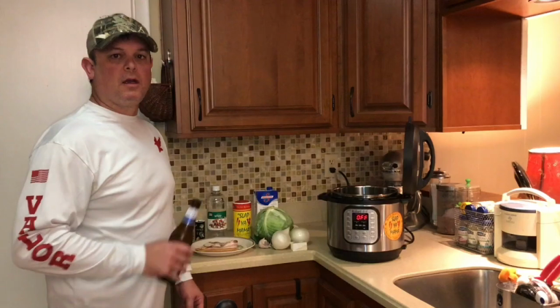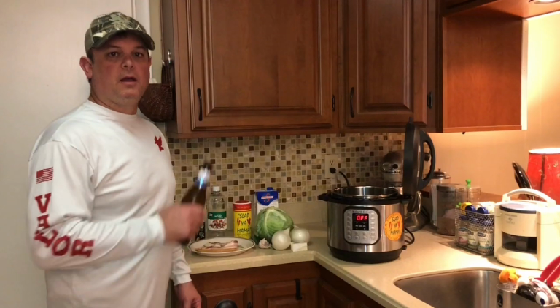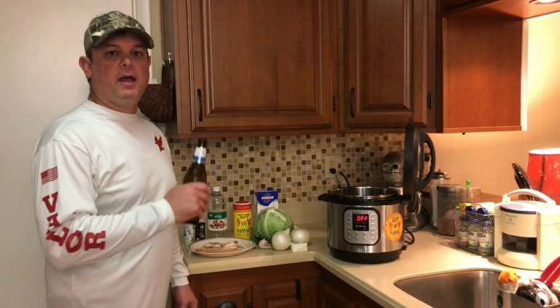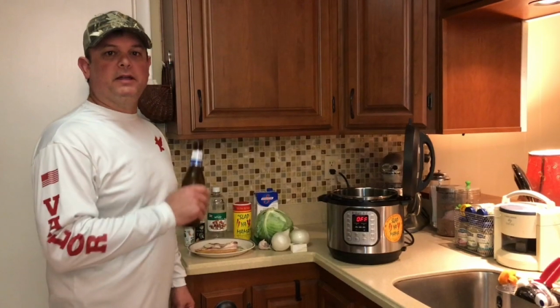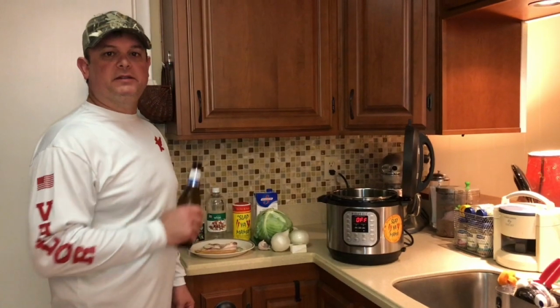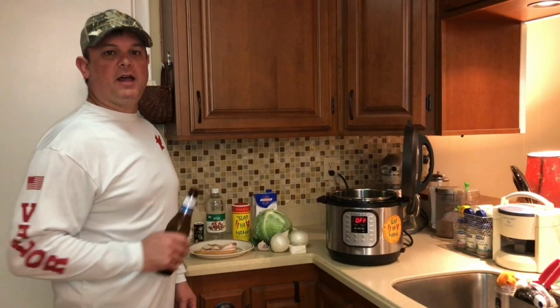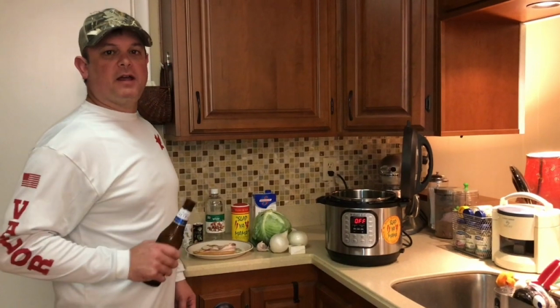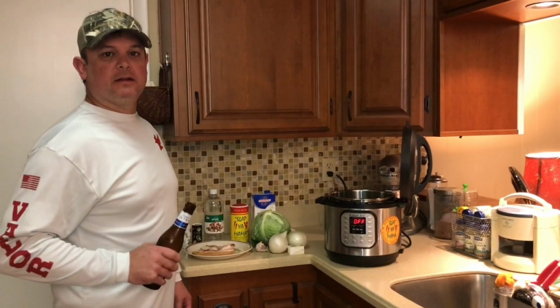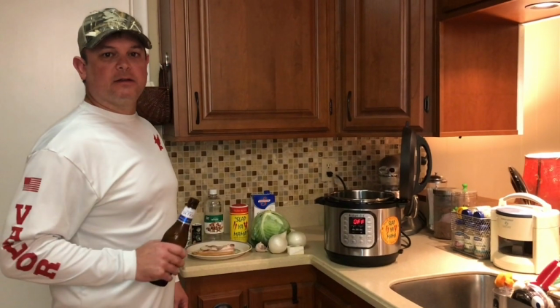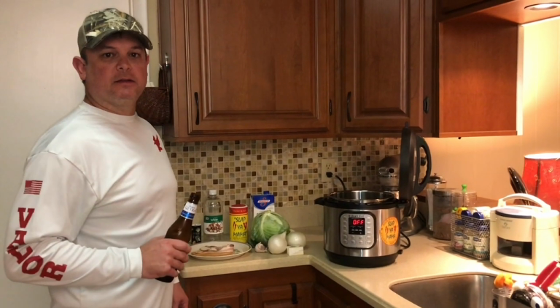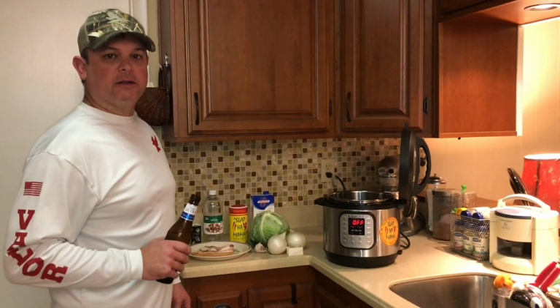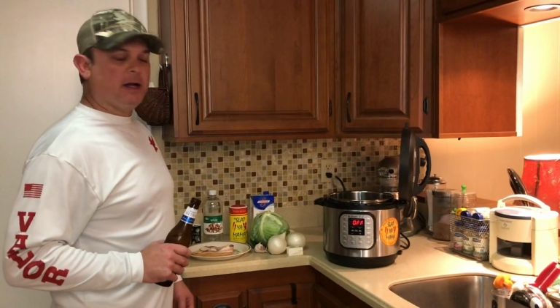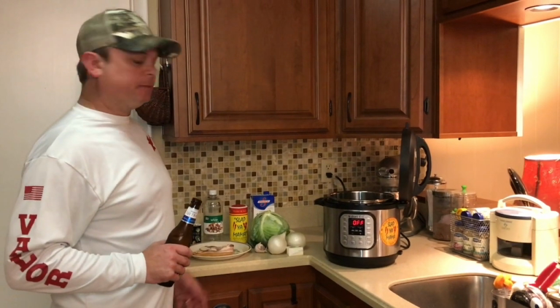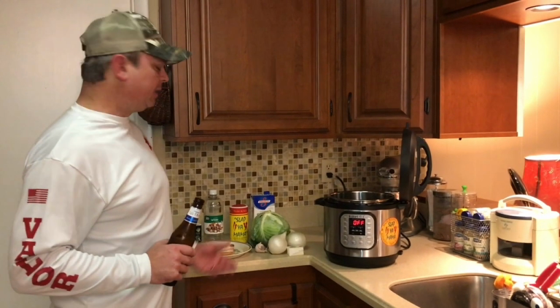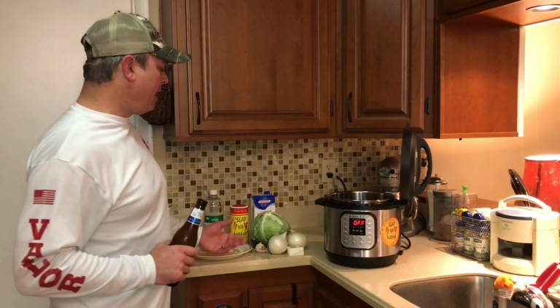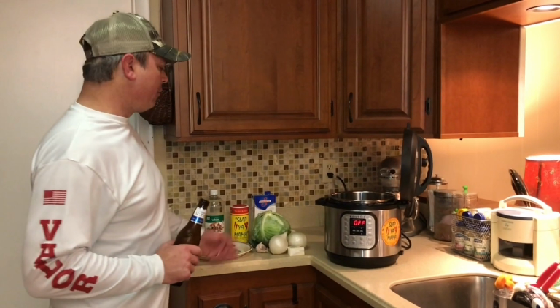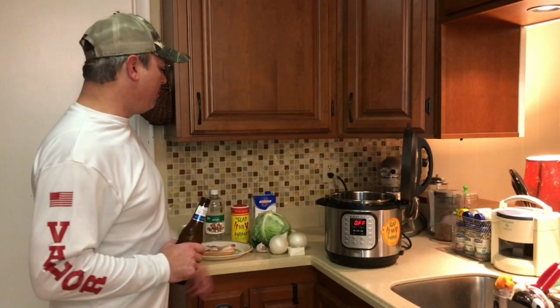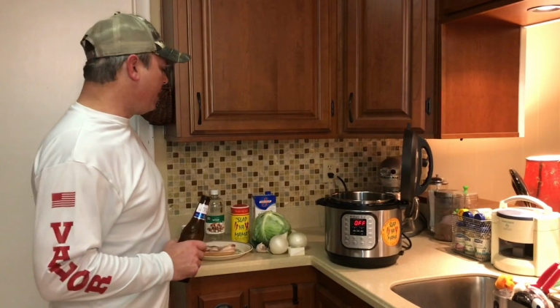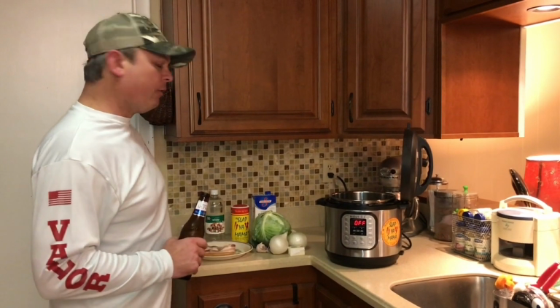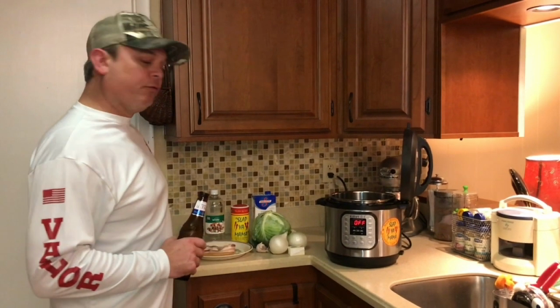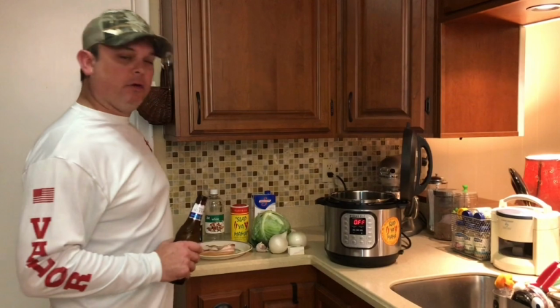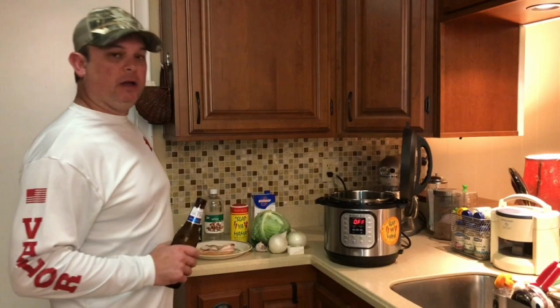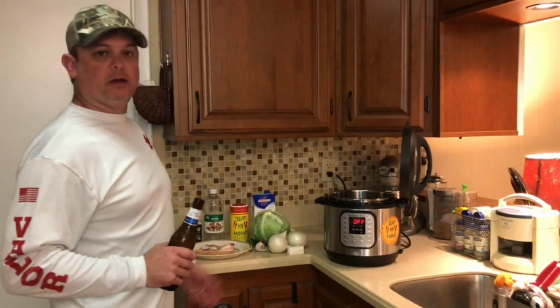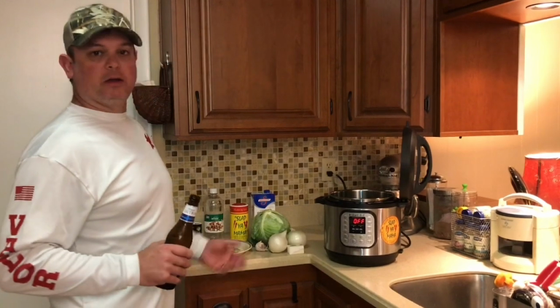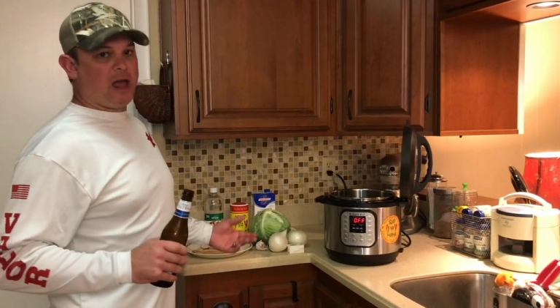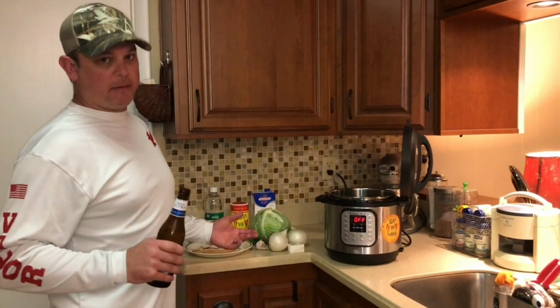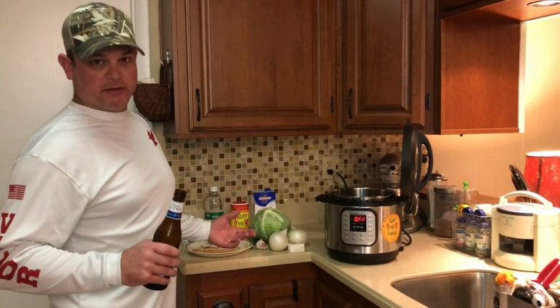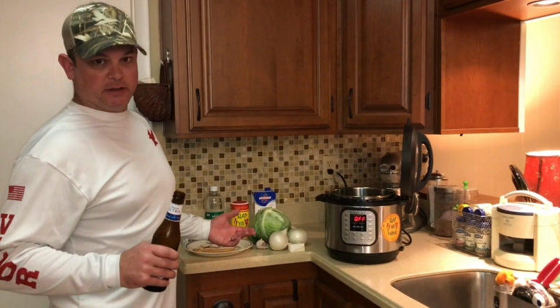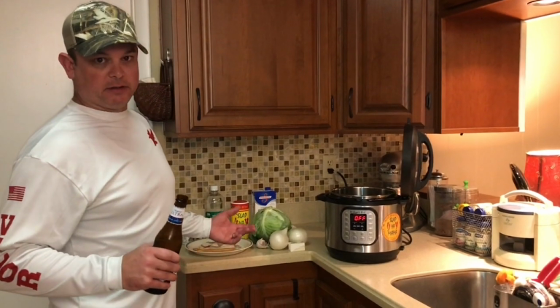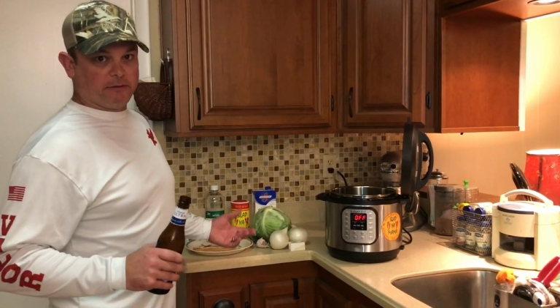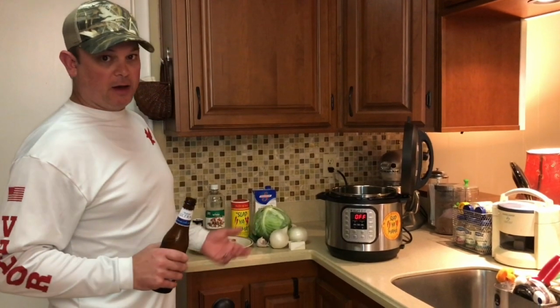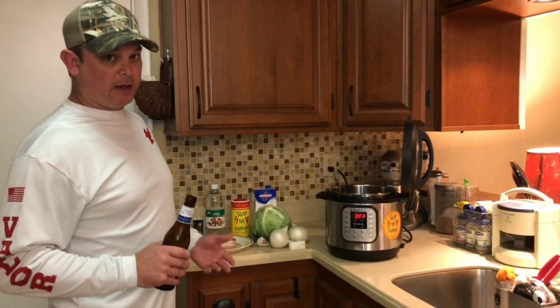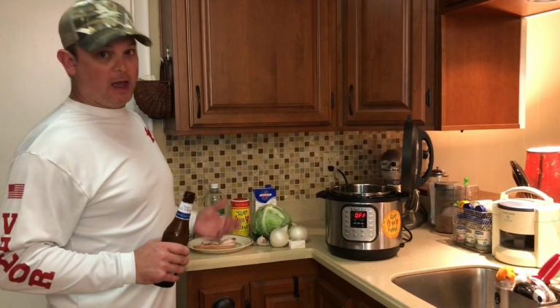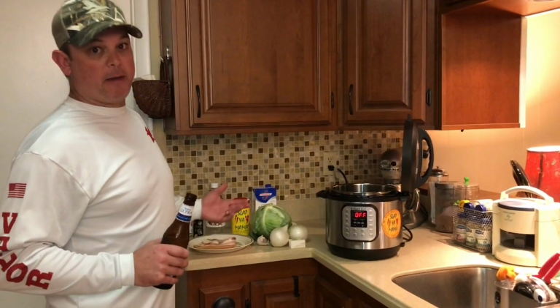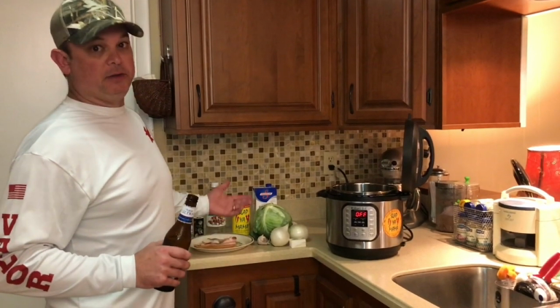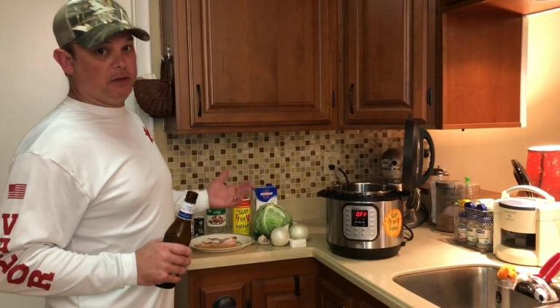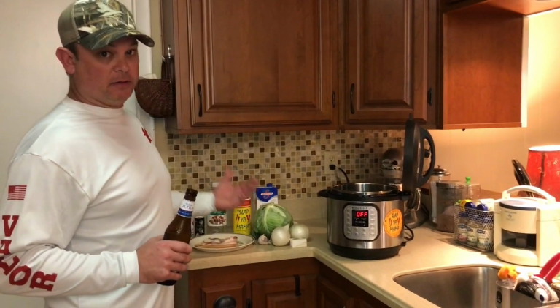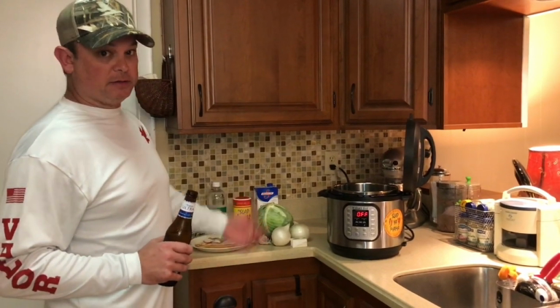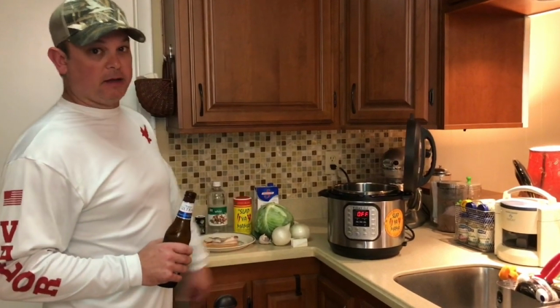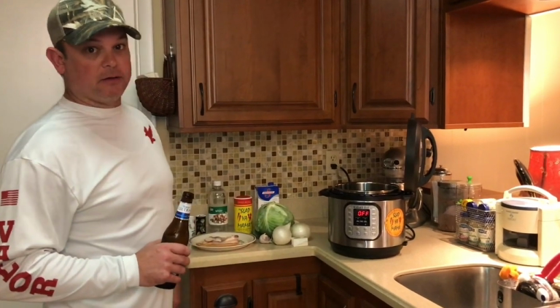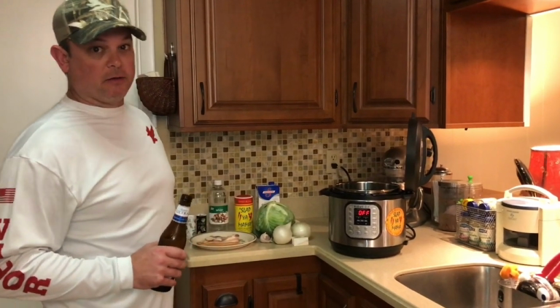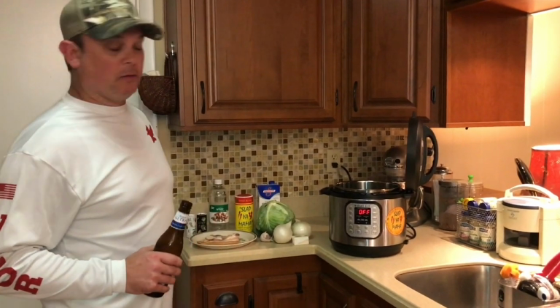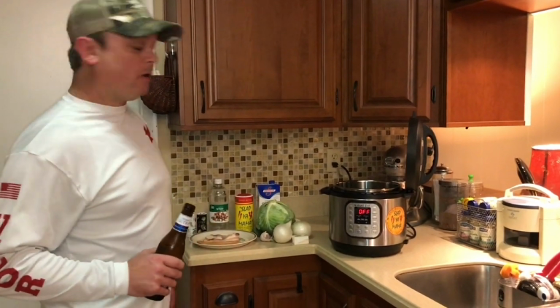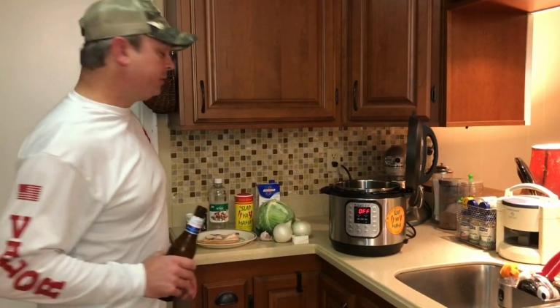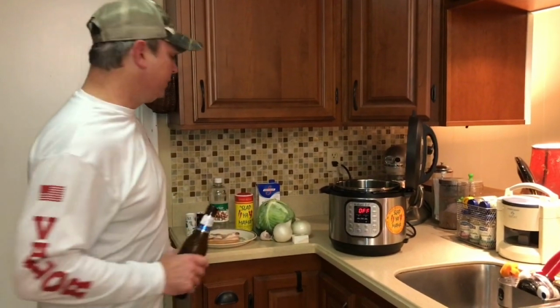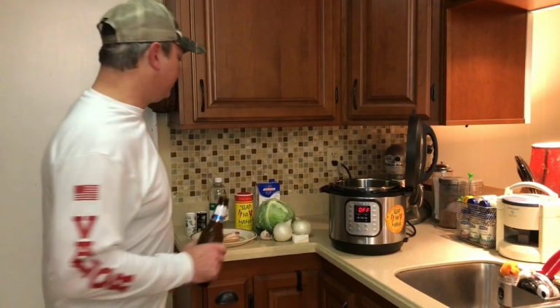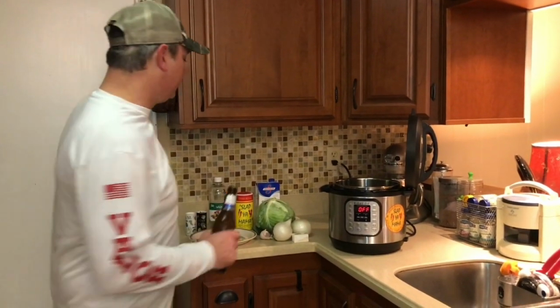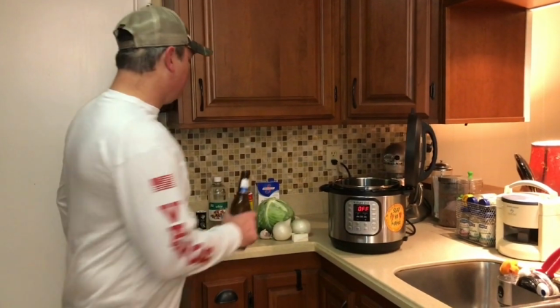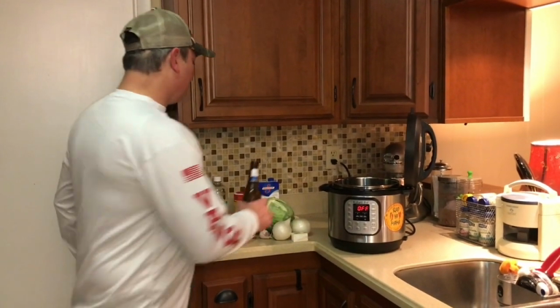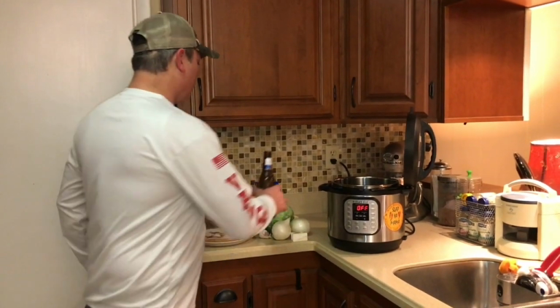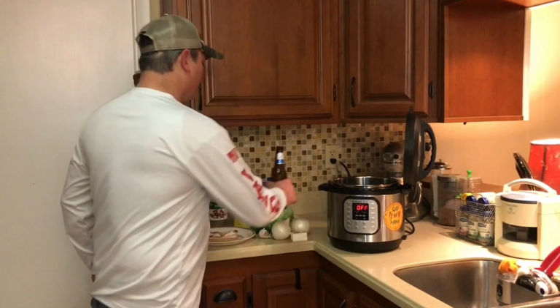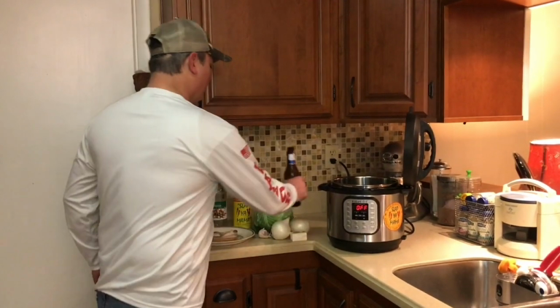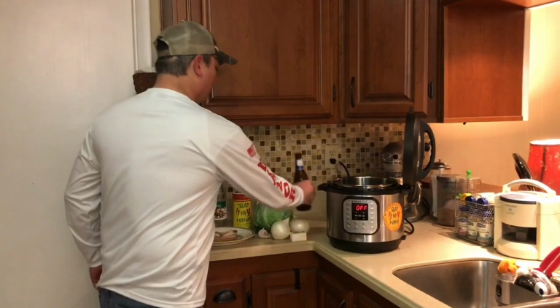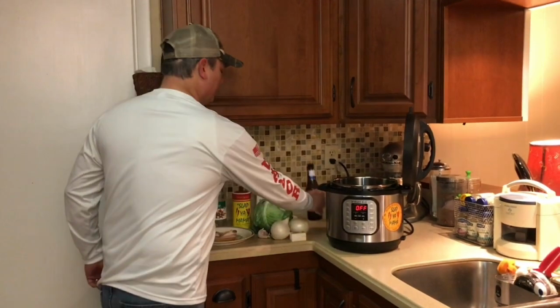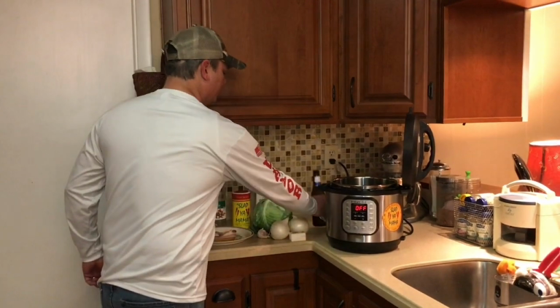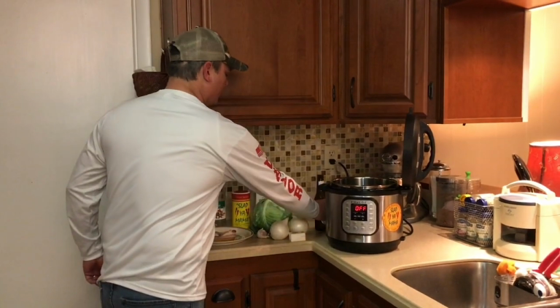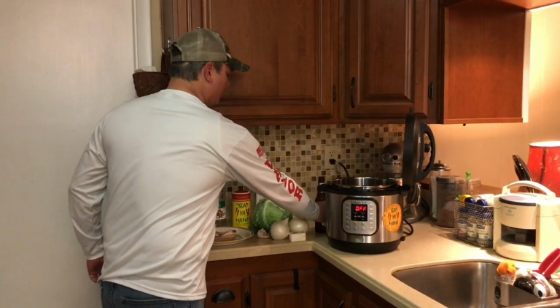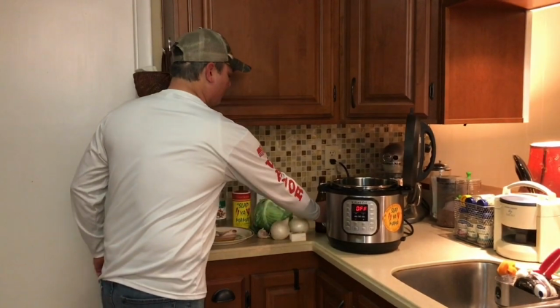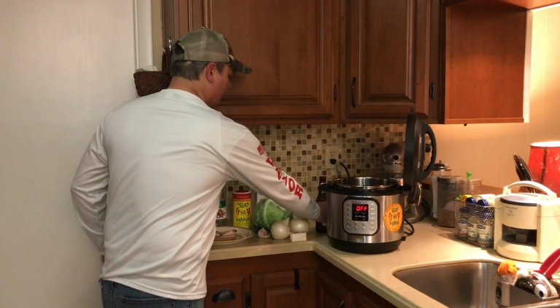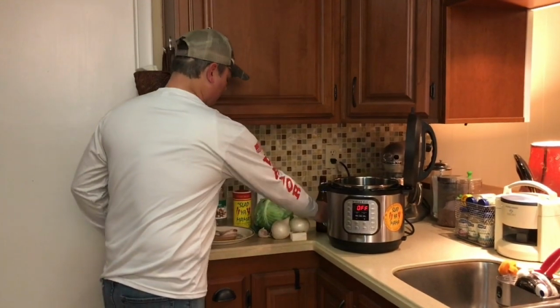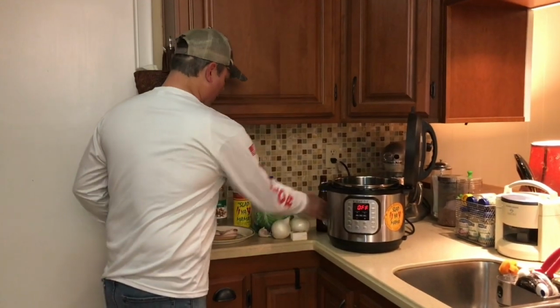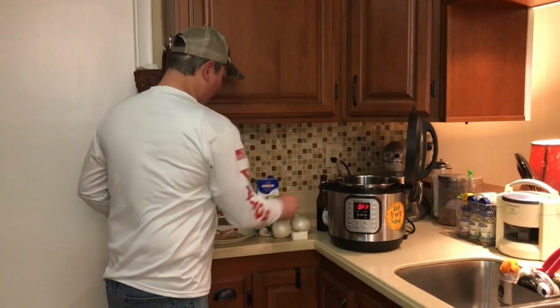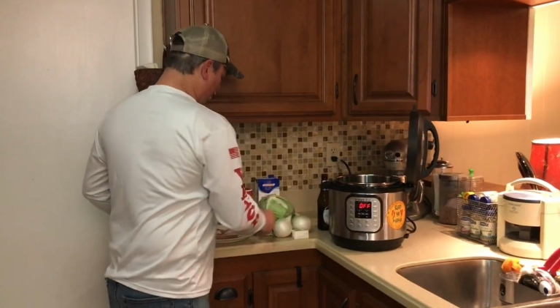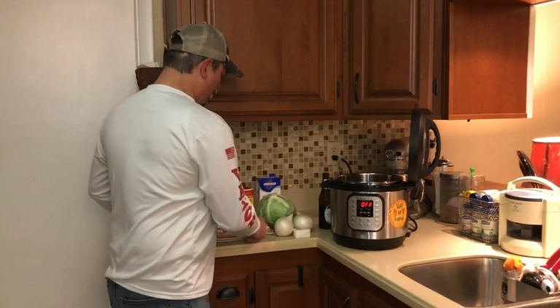Hey, it's Zach. Tonight we're going to make a really good cabbage dish. If you like cabbage, you need to stay tuned to watch this. Let me show you what you're going to need.